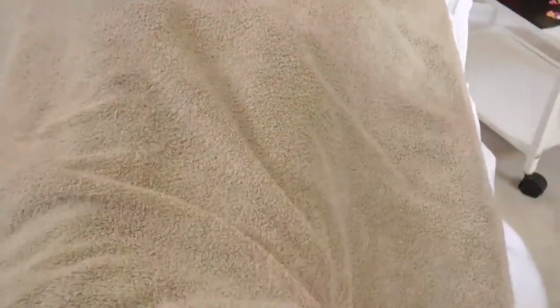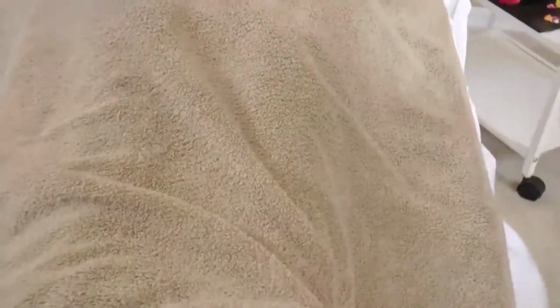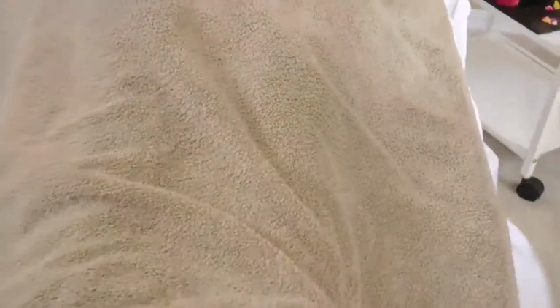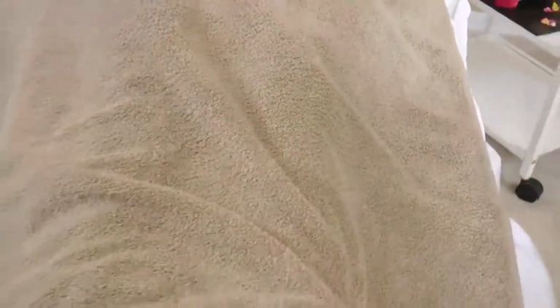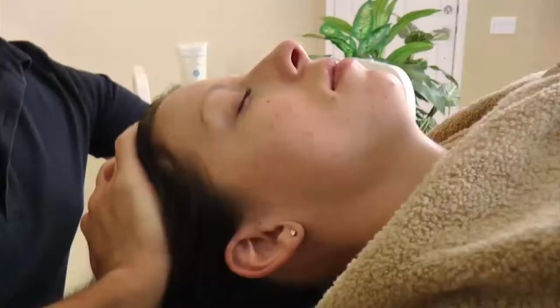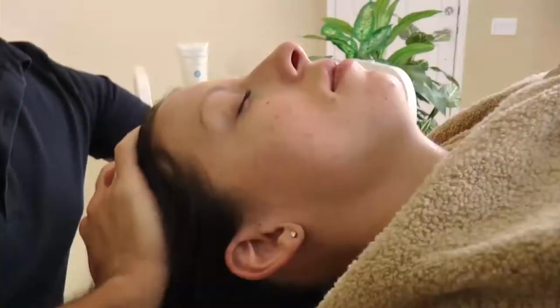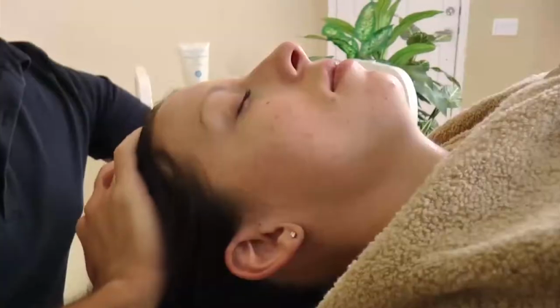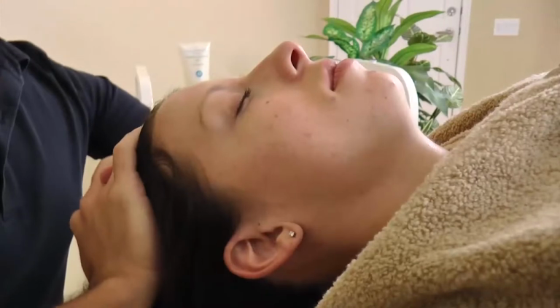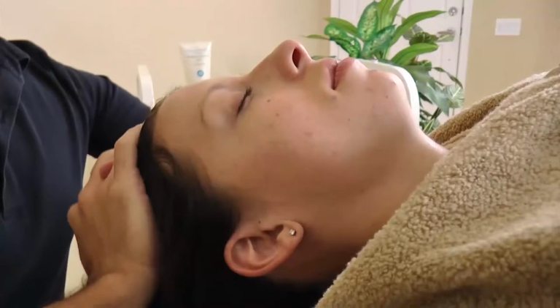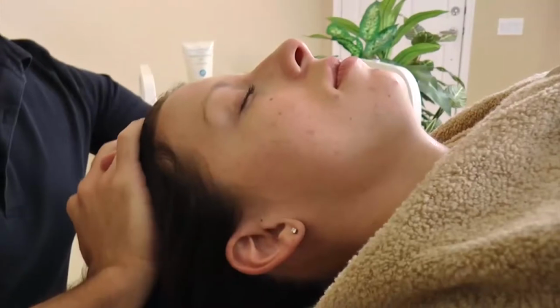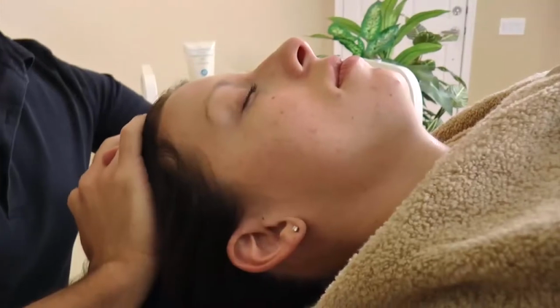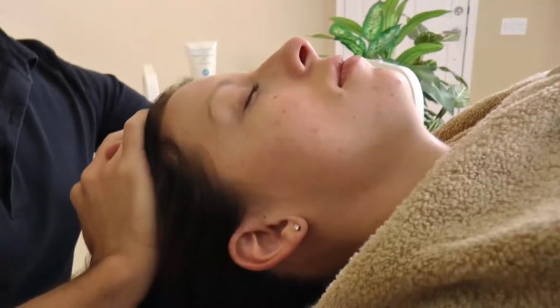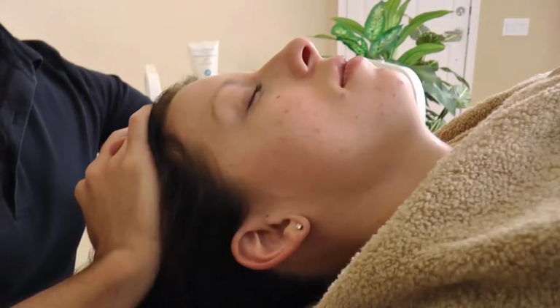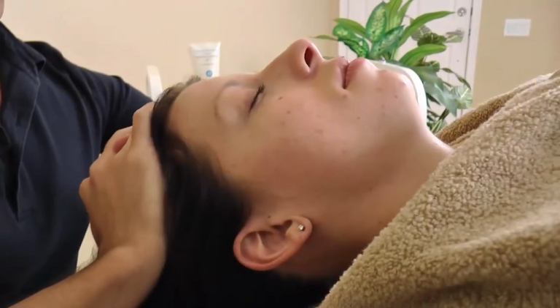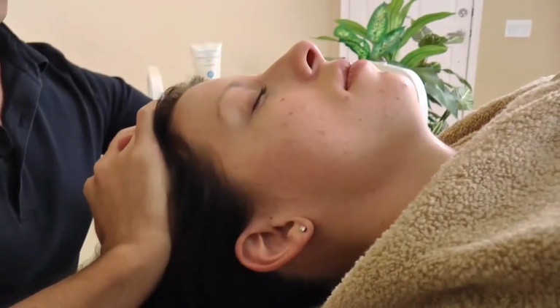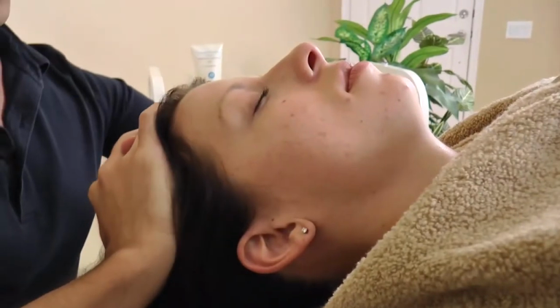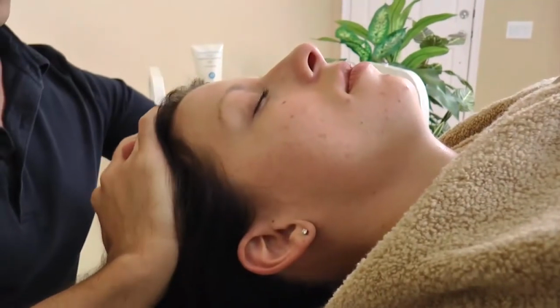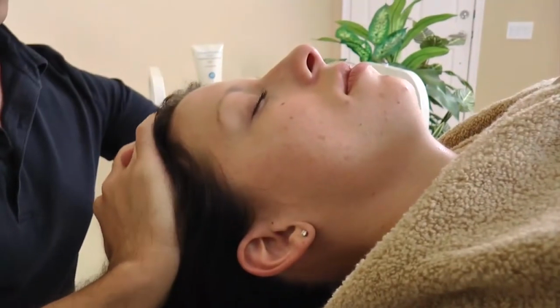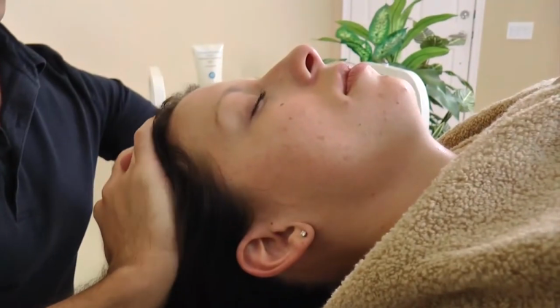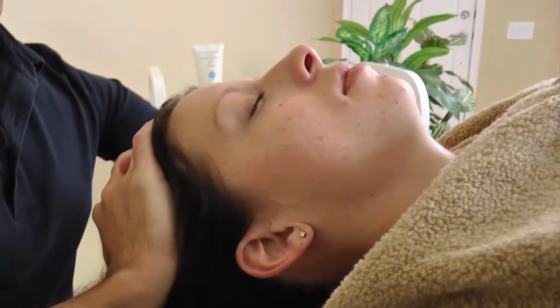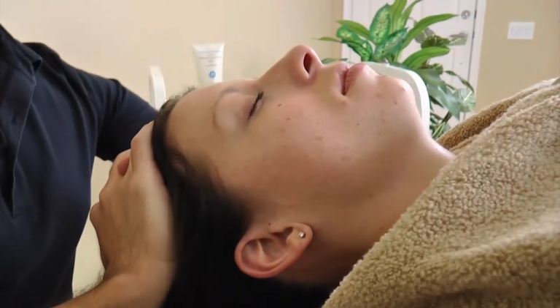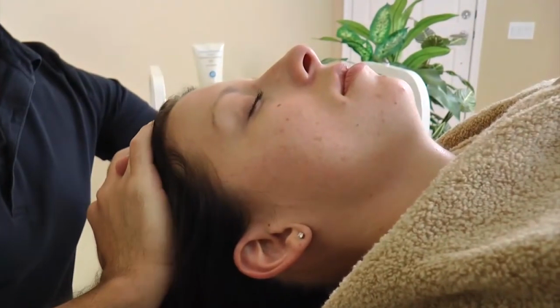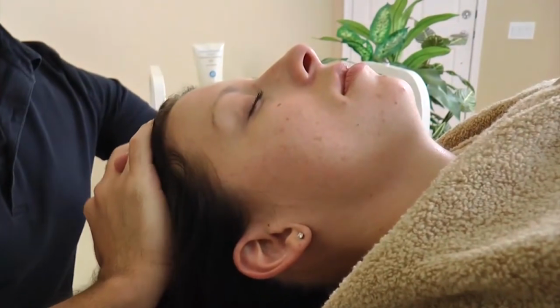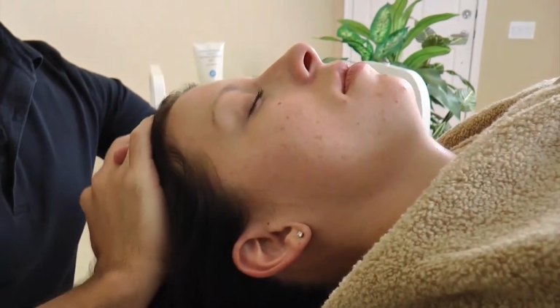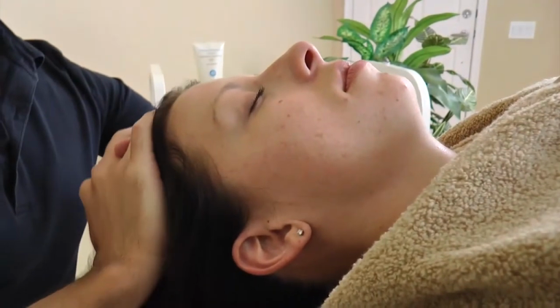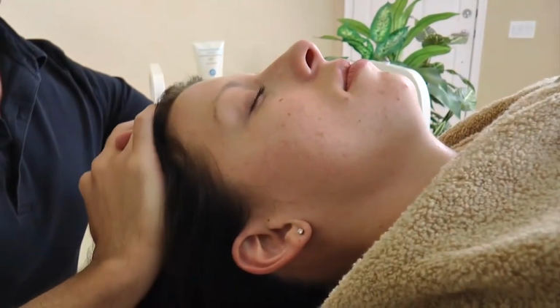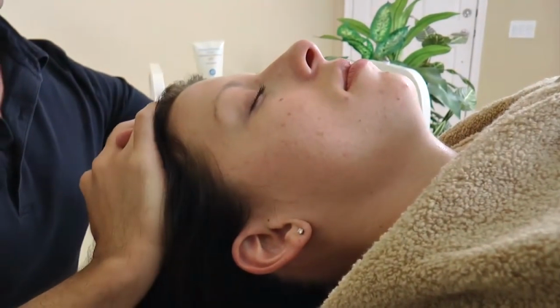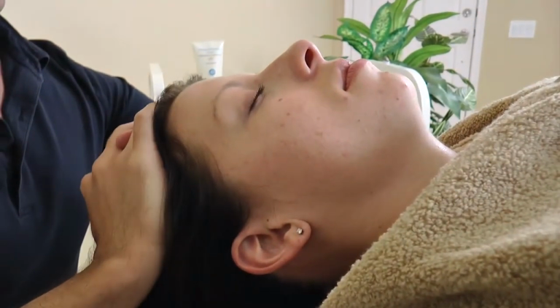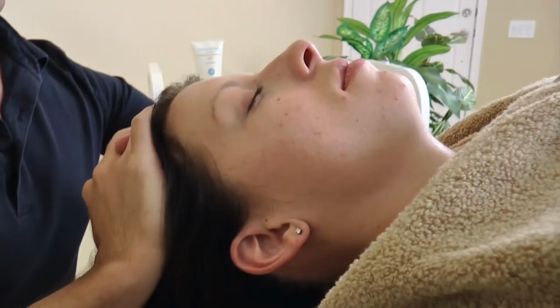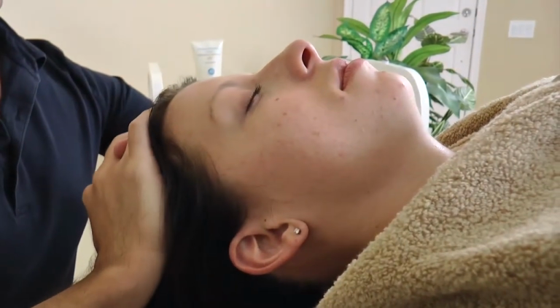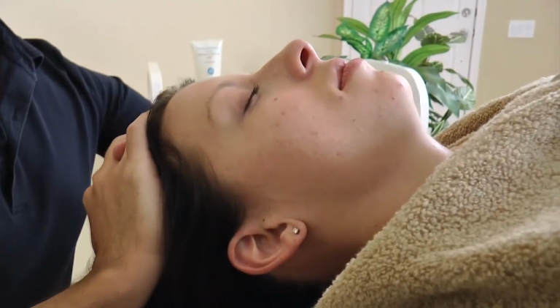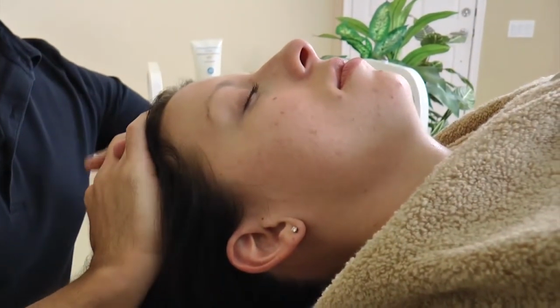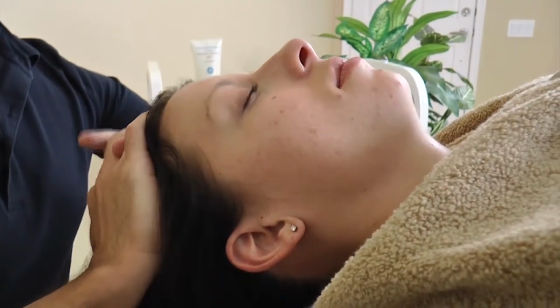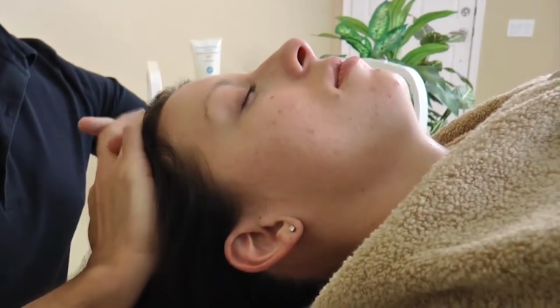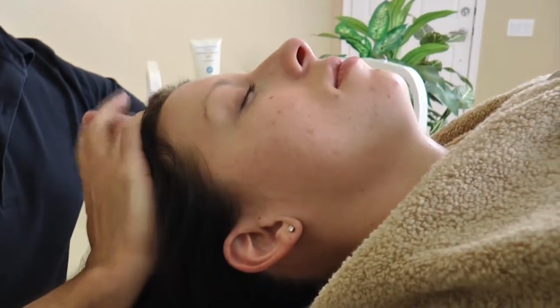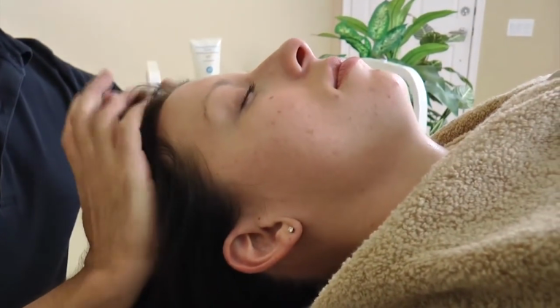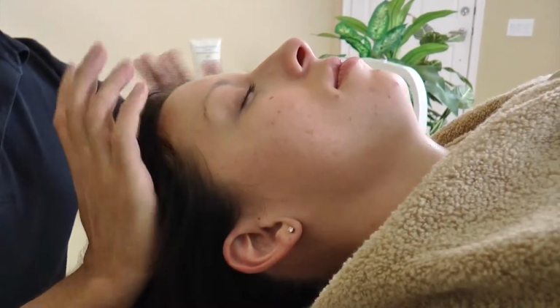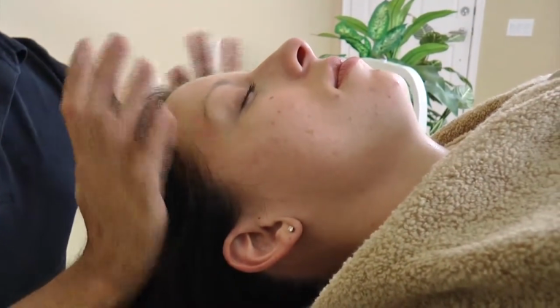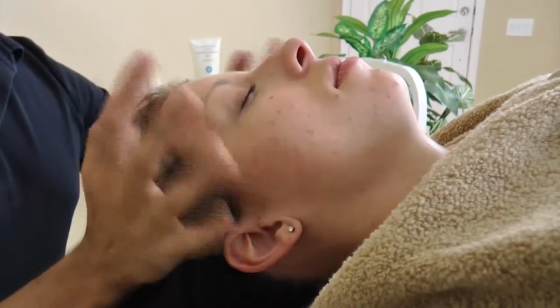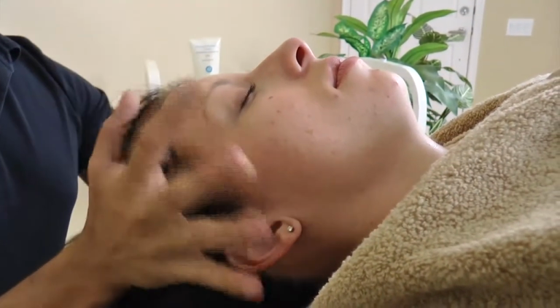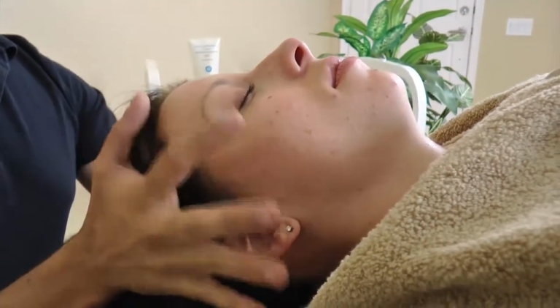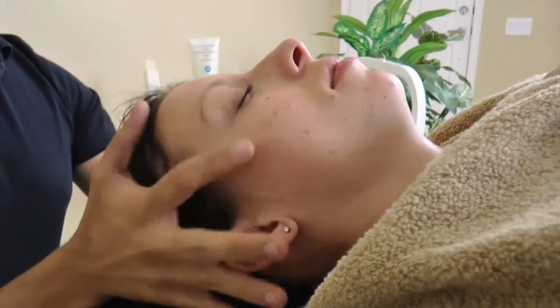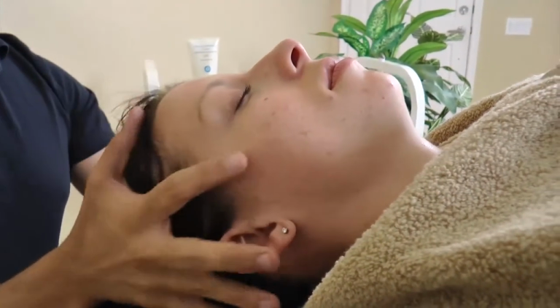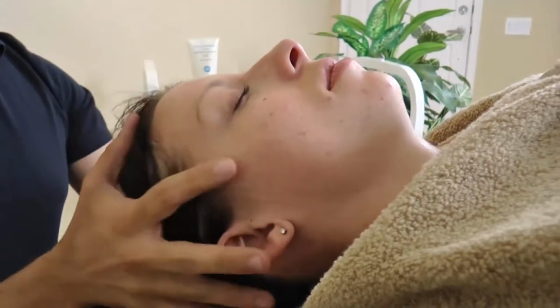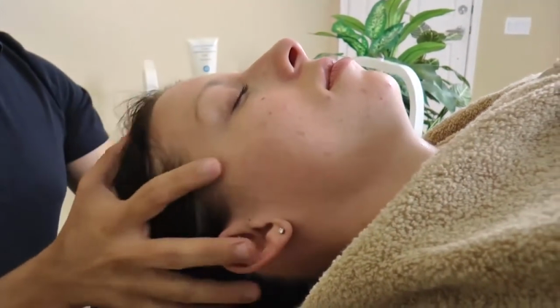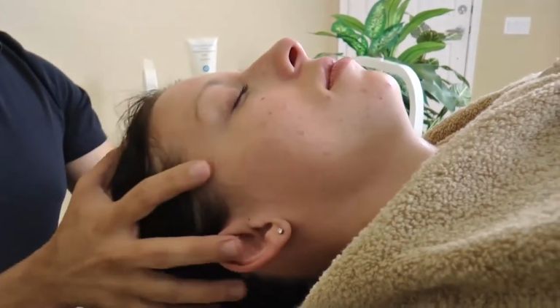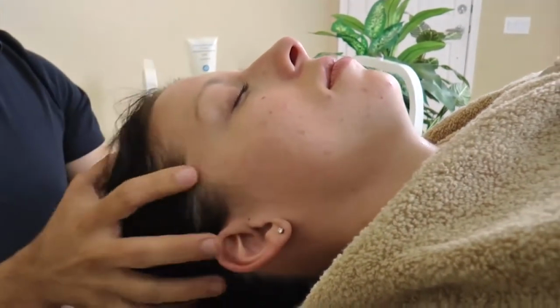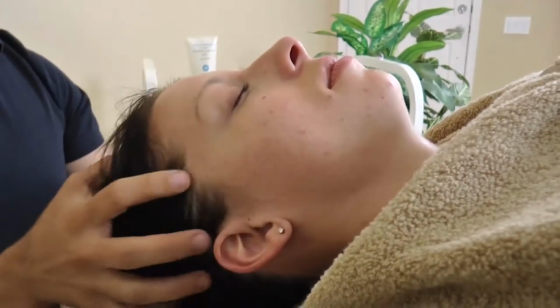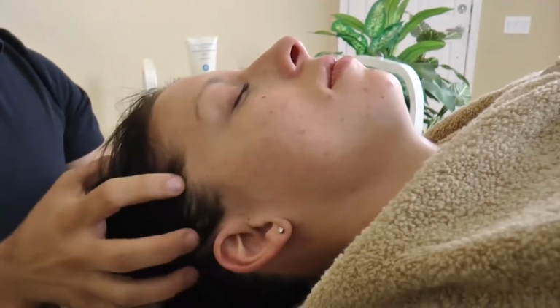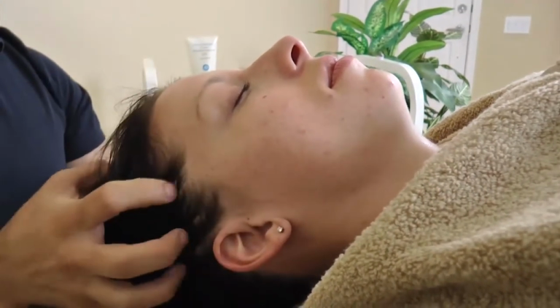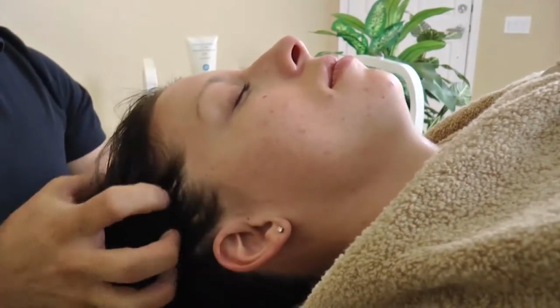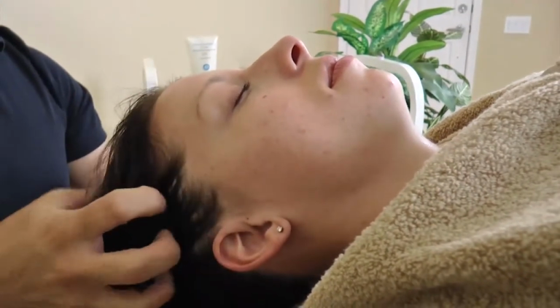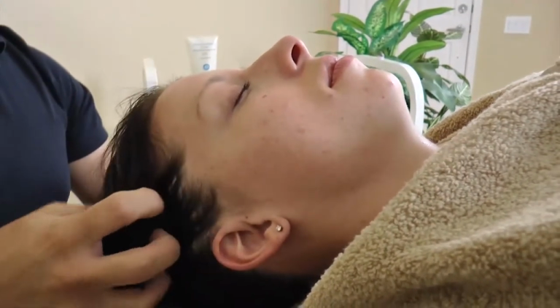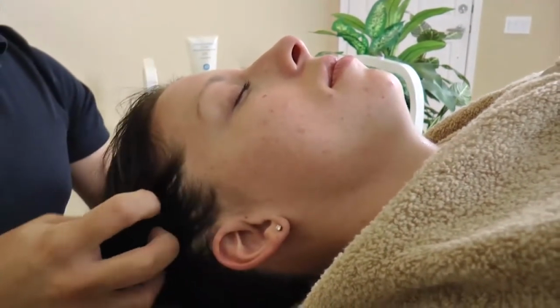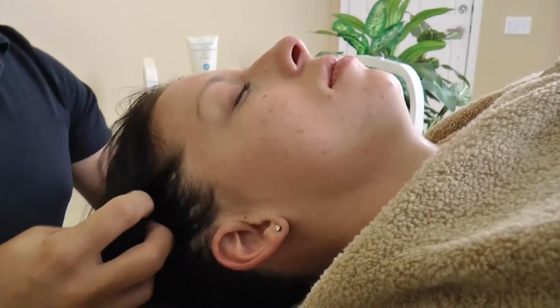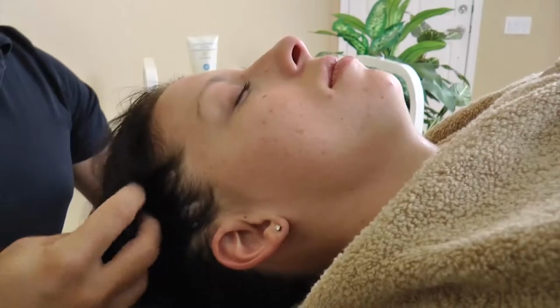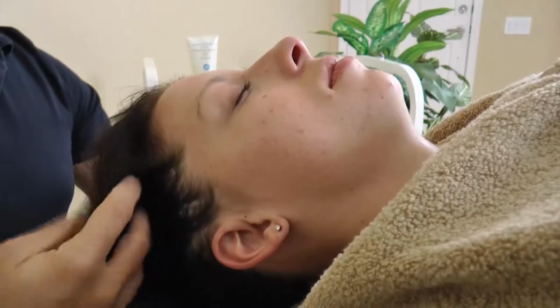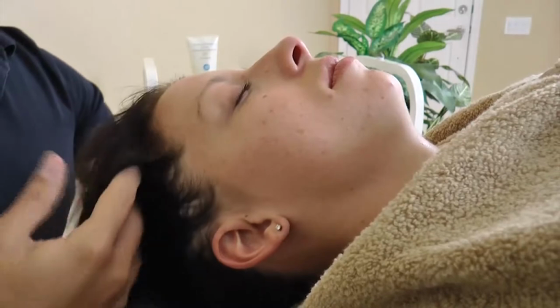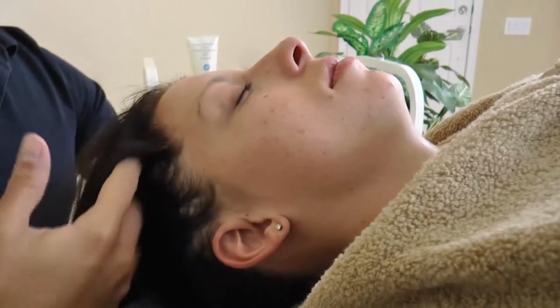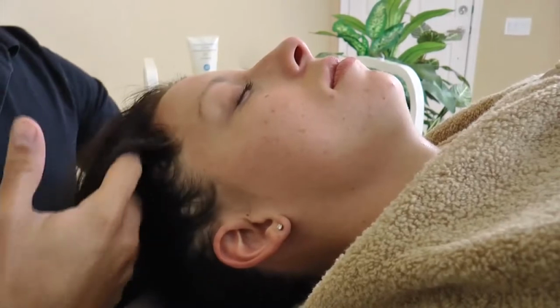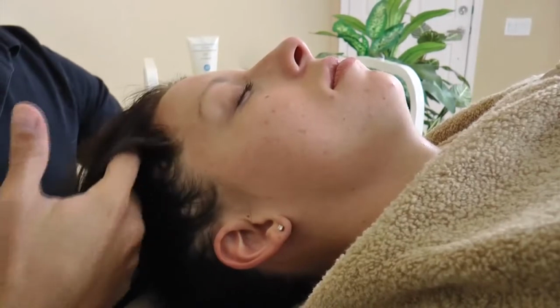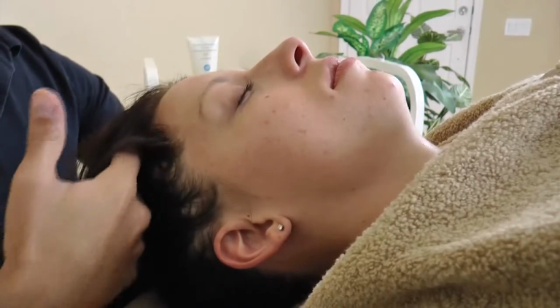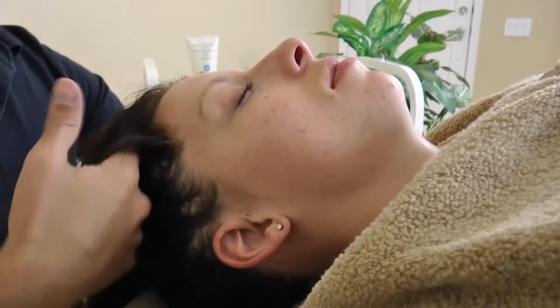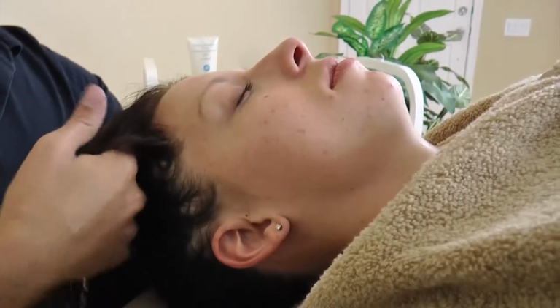While the client is wrapped and processing, the therapist can now perform a scalp massage.